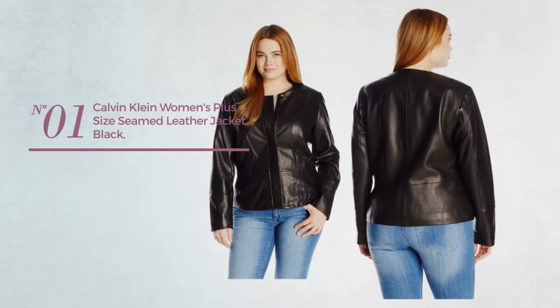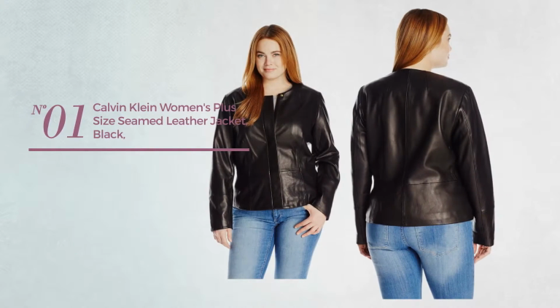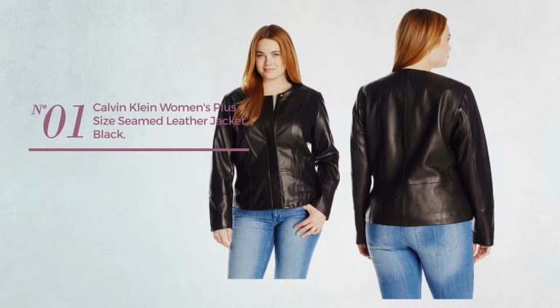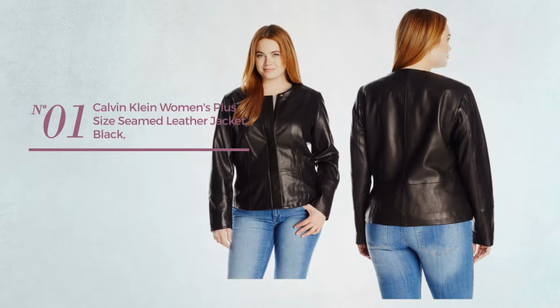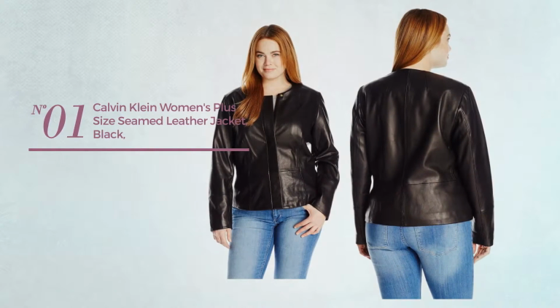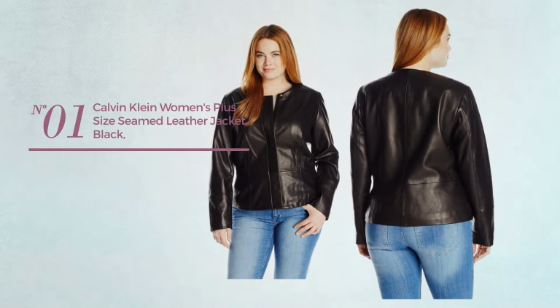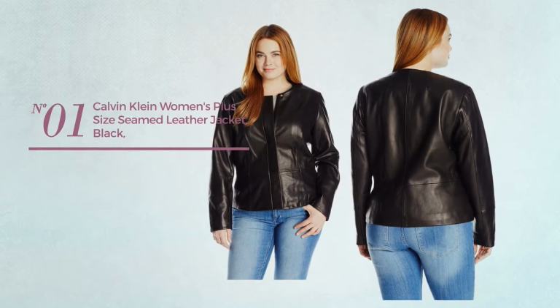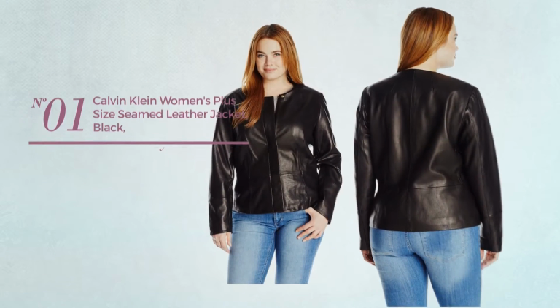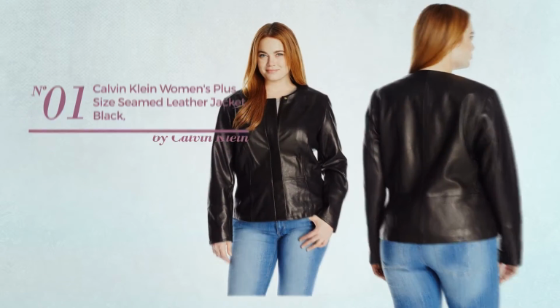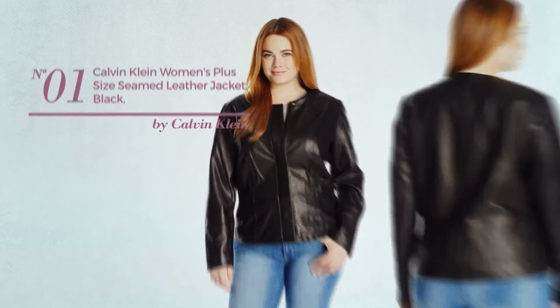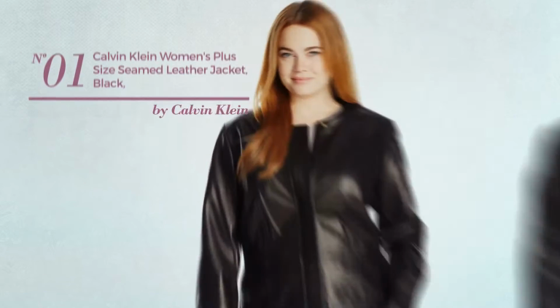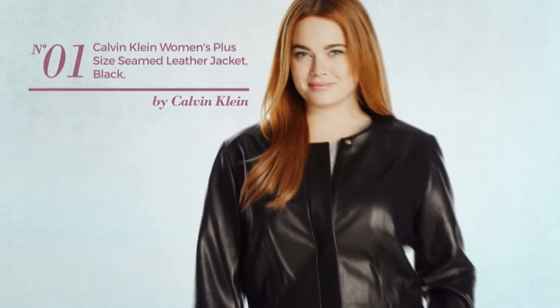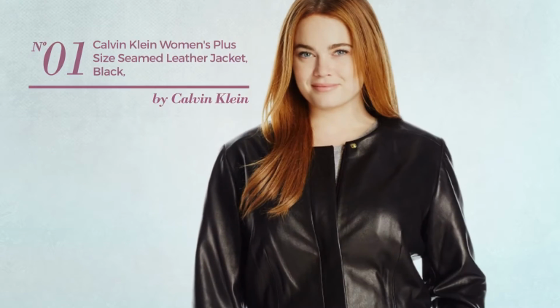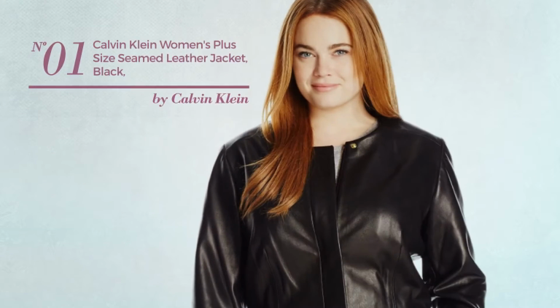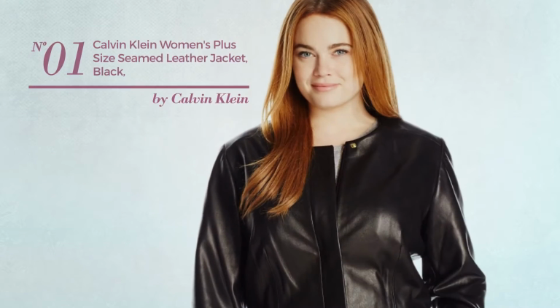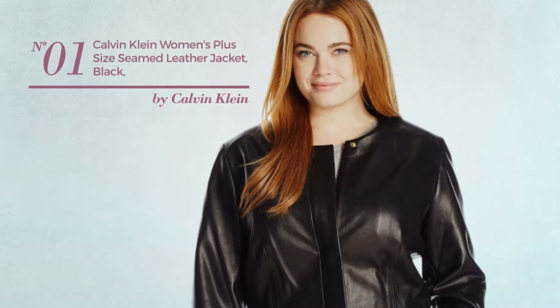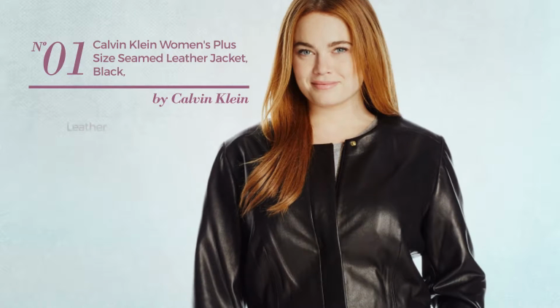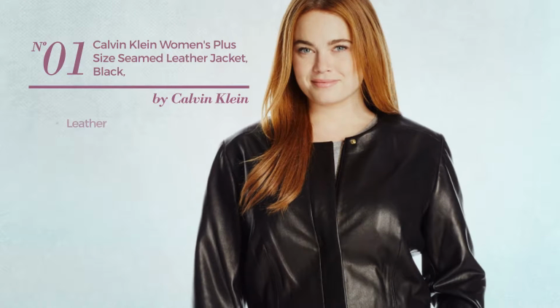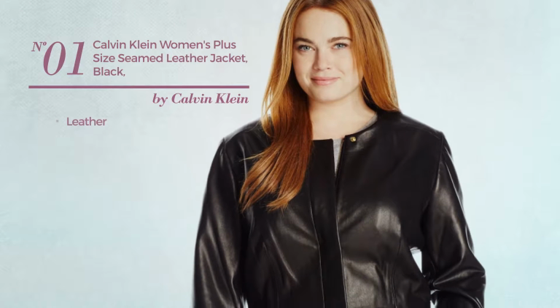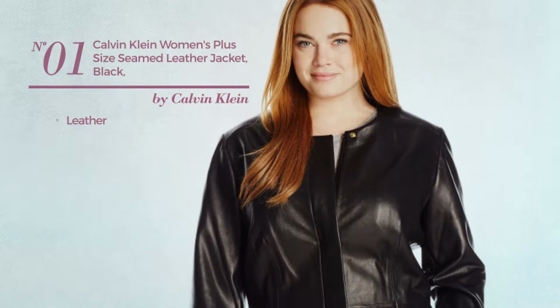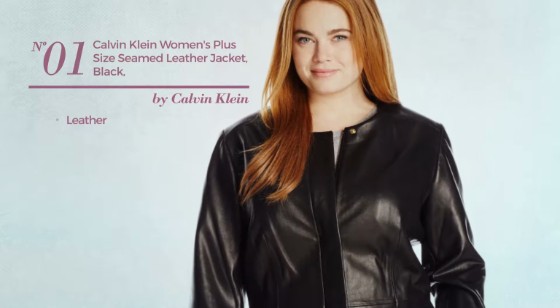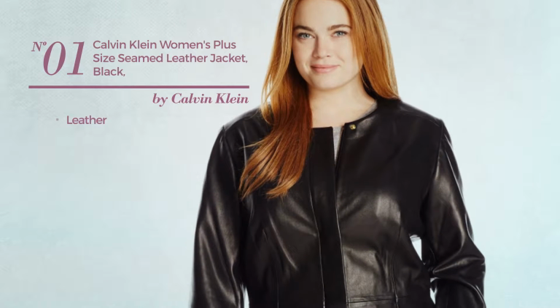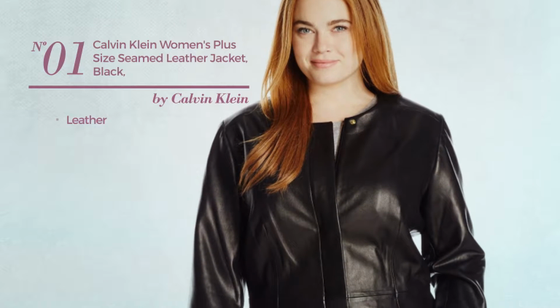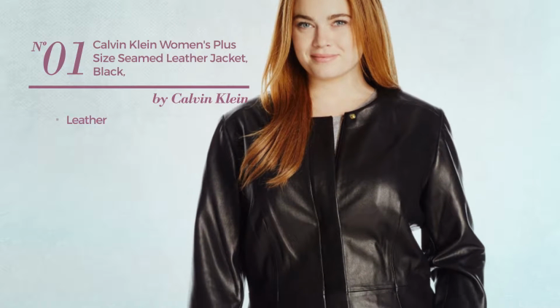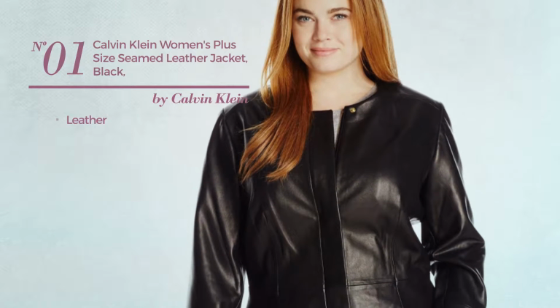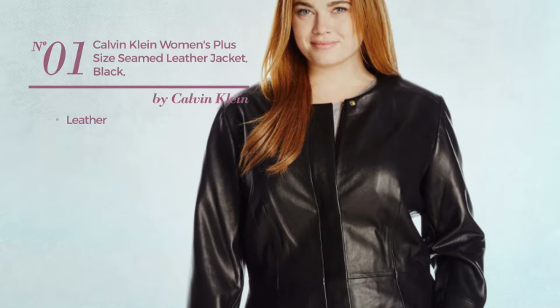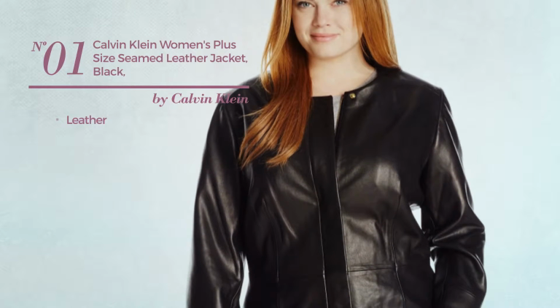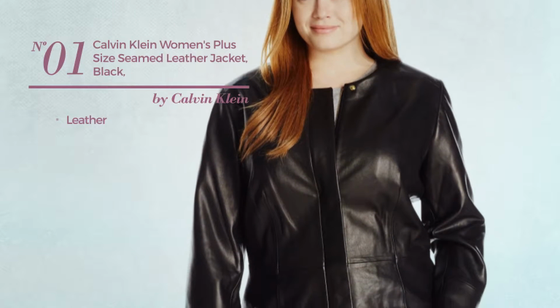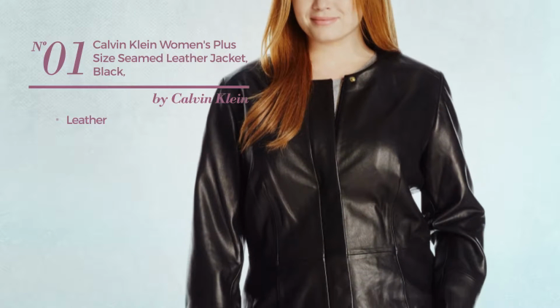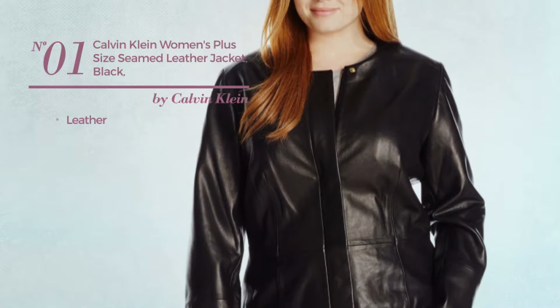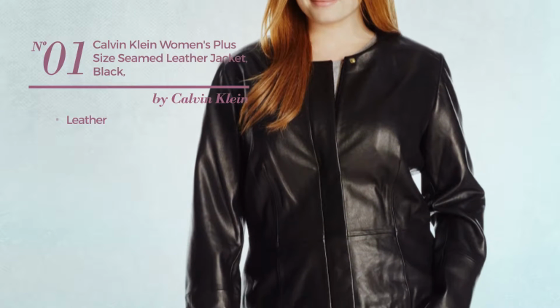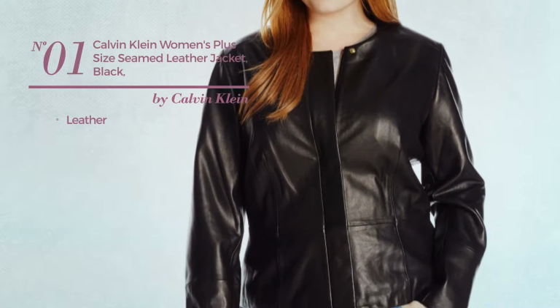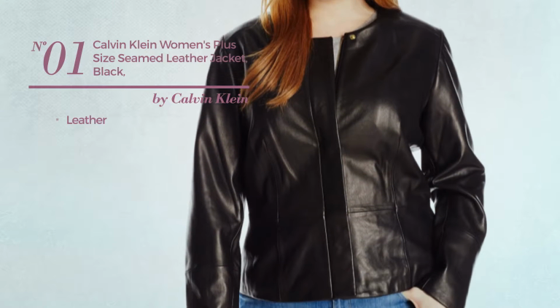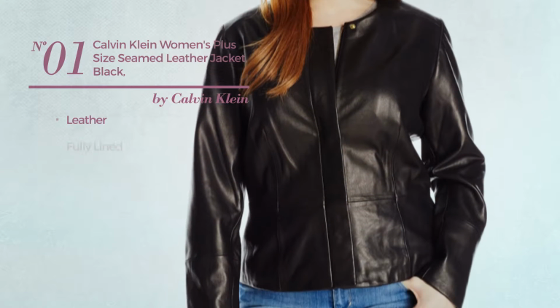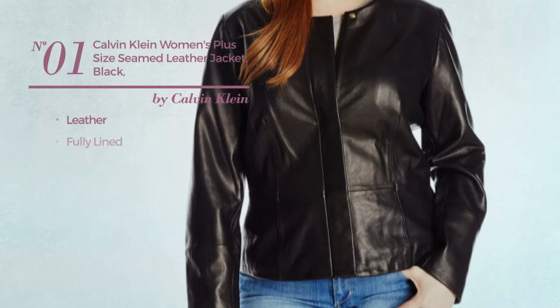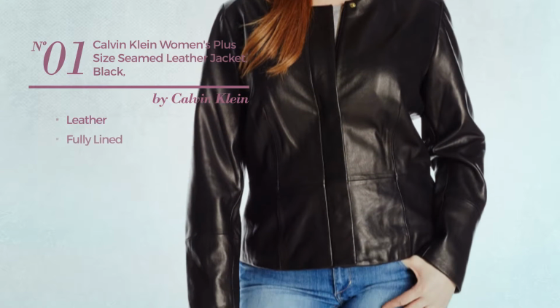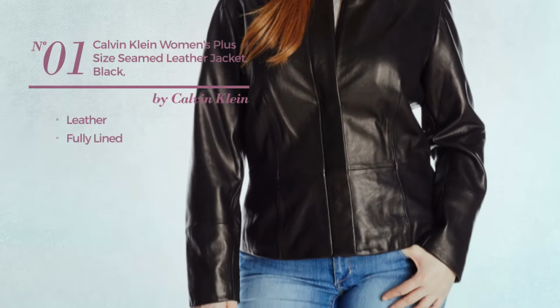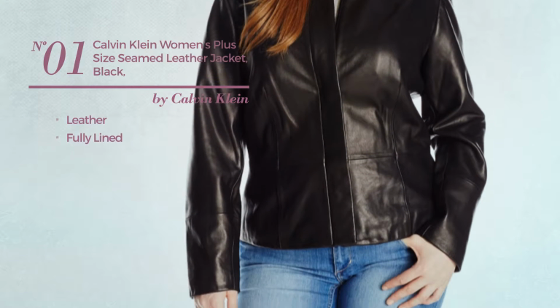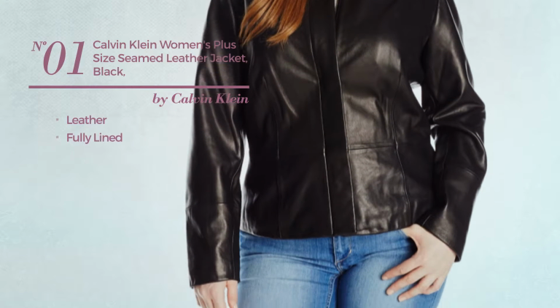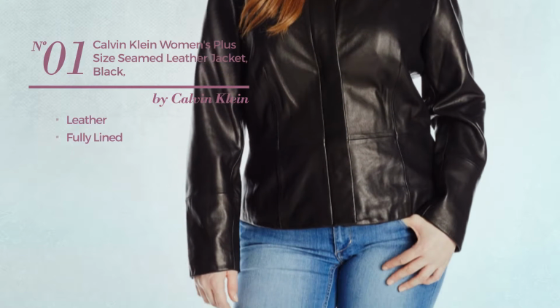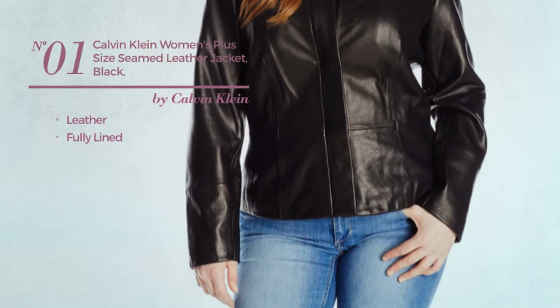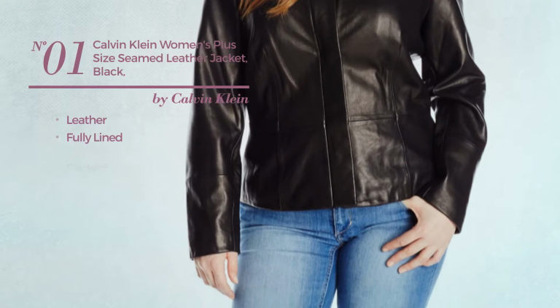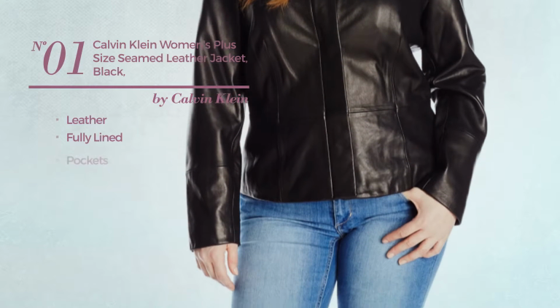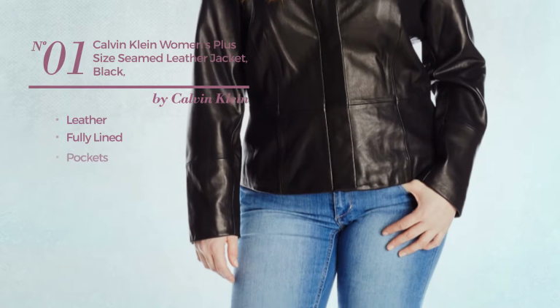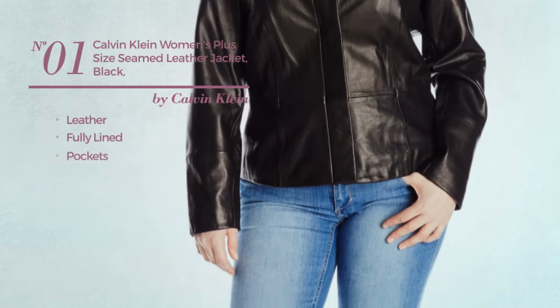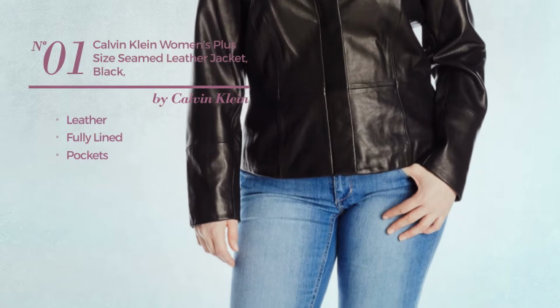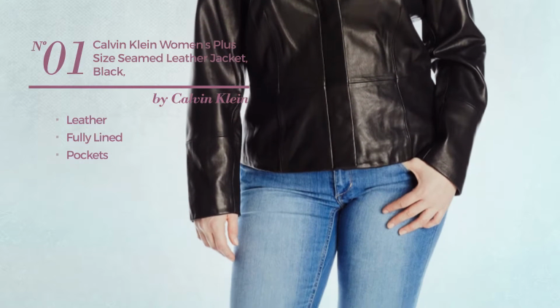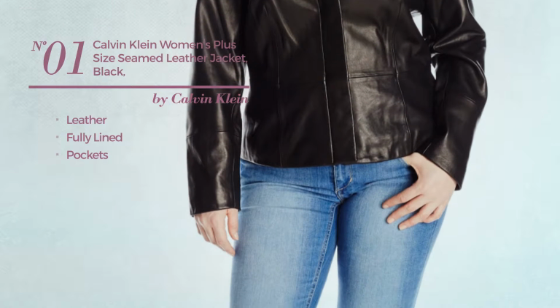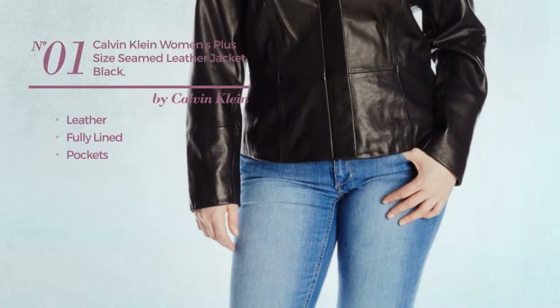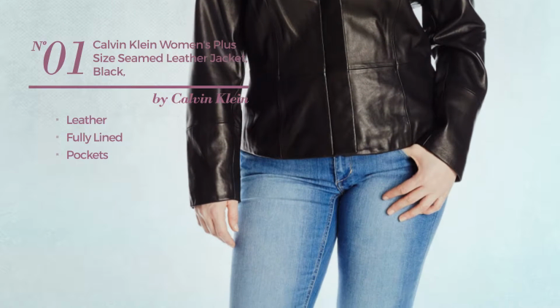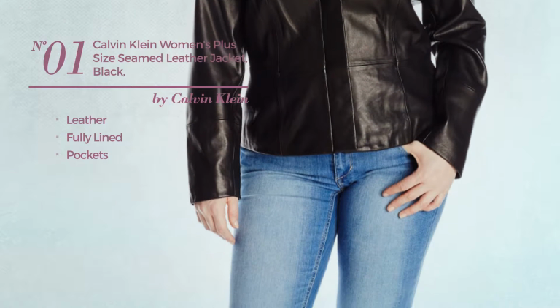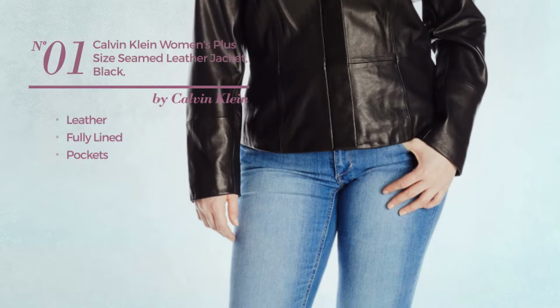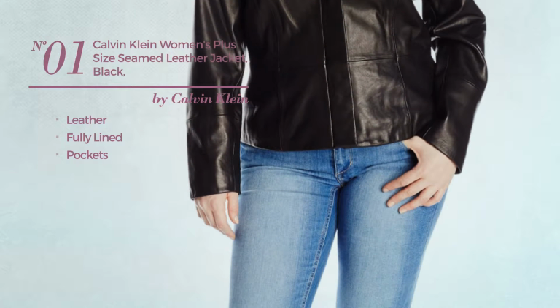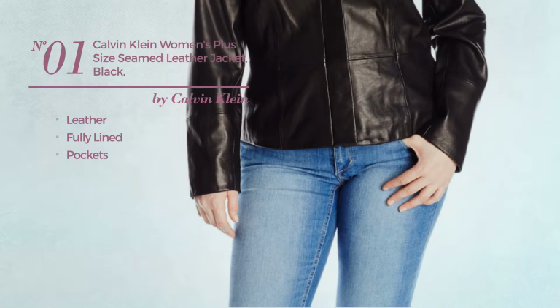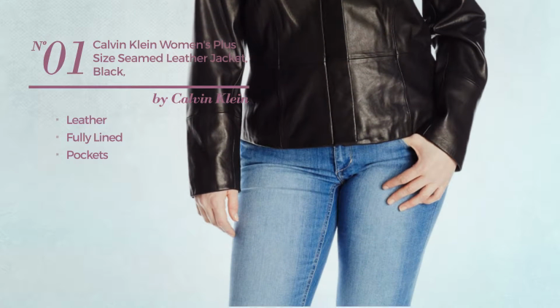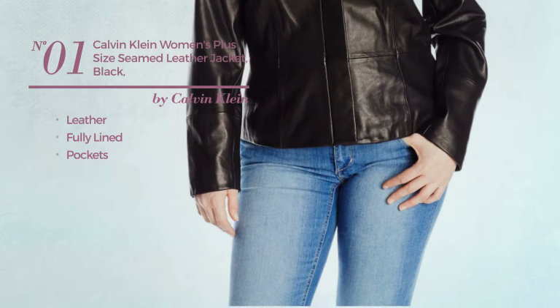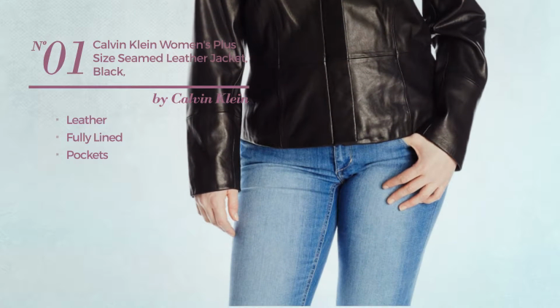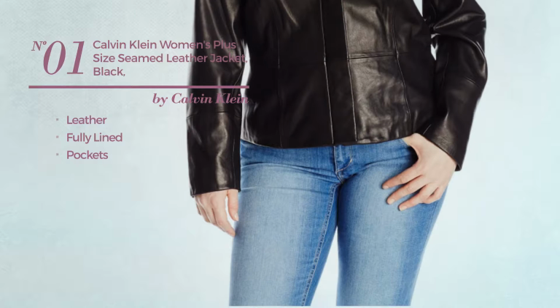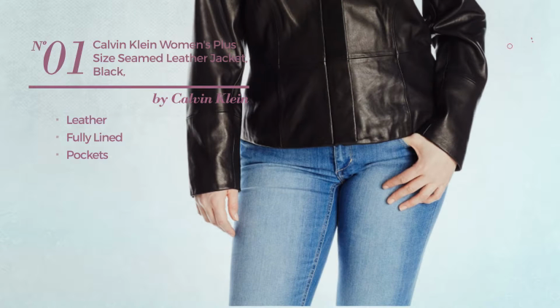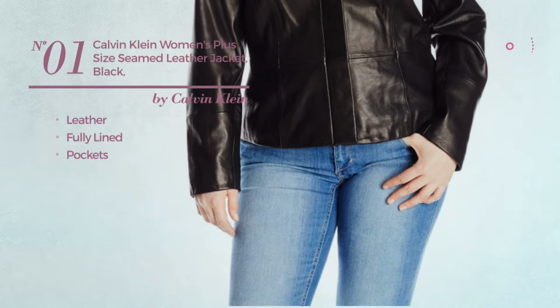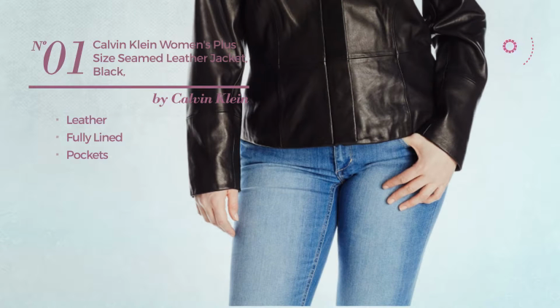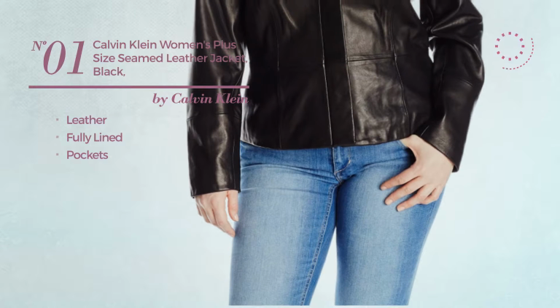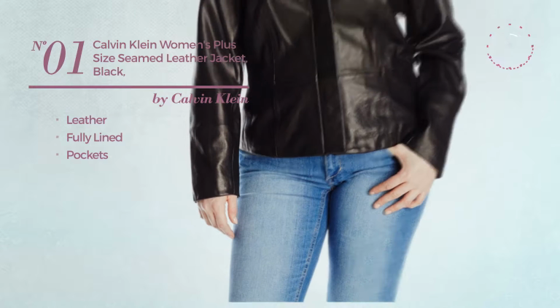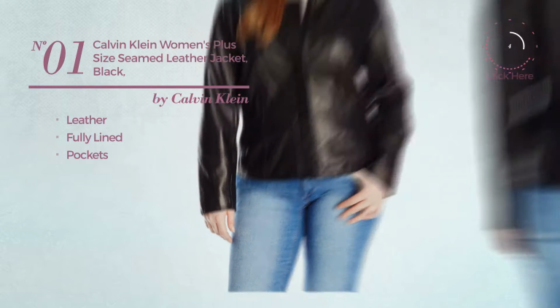Number 1. Produced with leather, this leather jacket includes fully lined and pockets. Available only in black color.